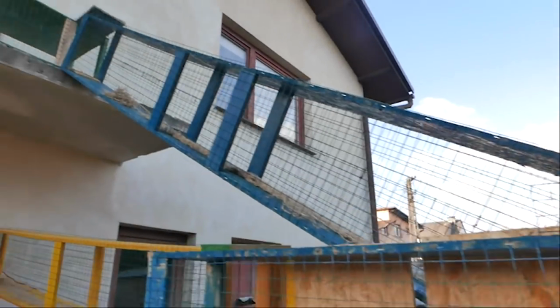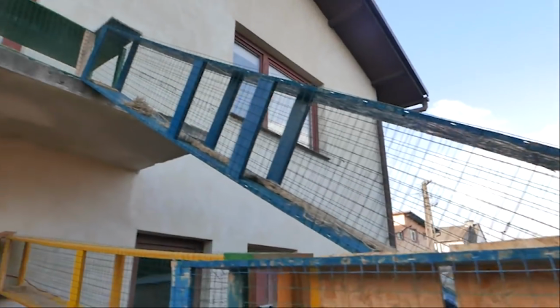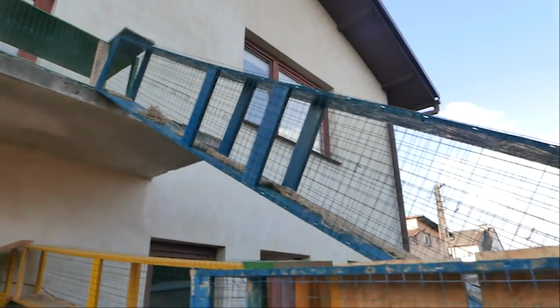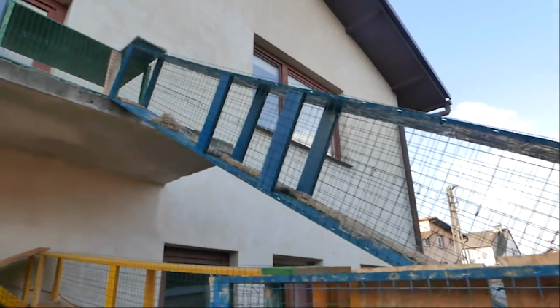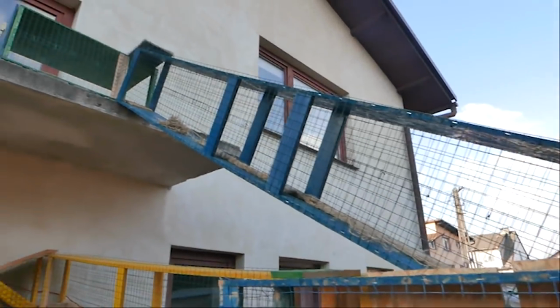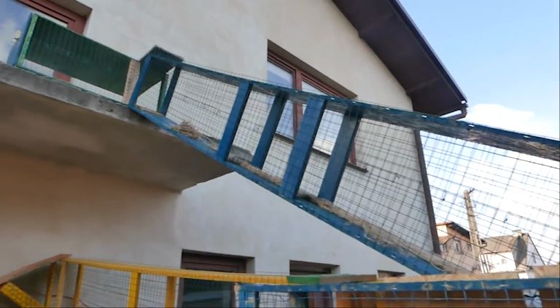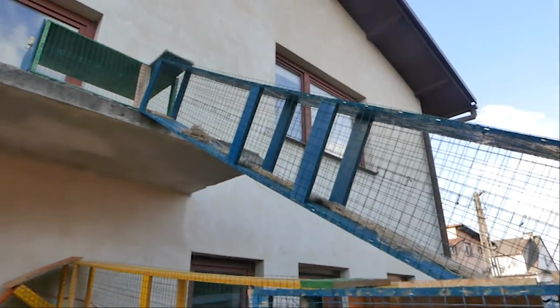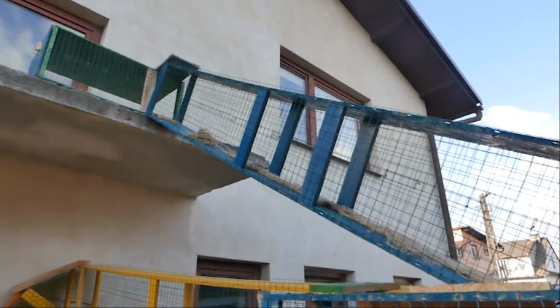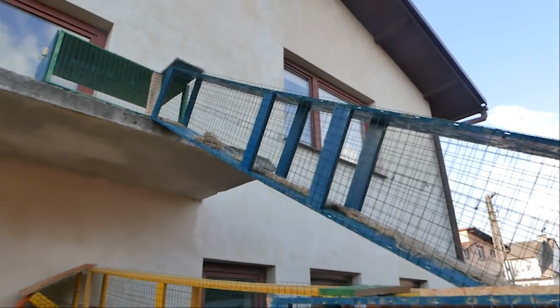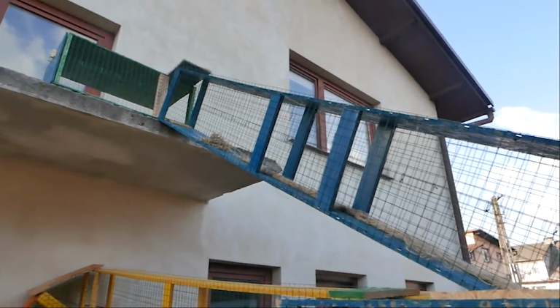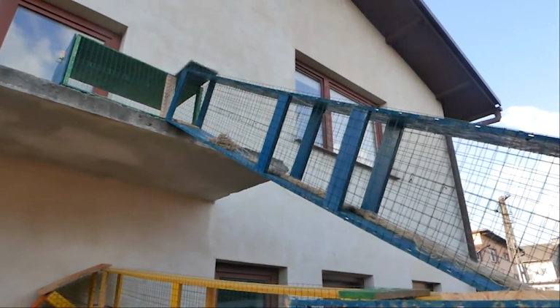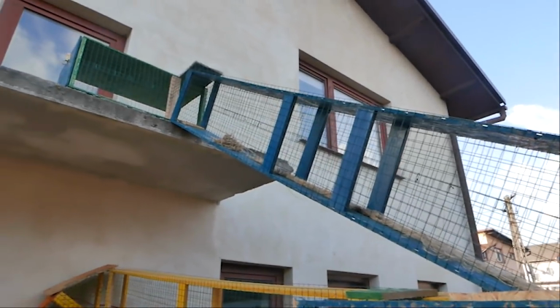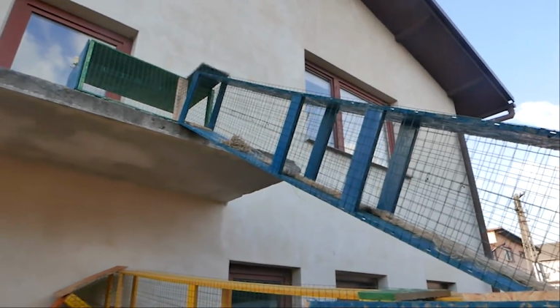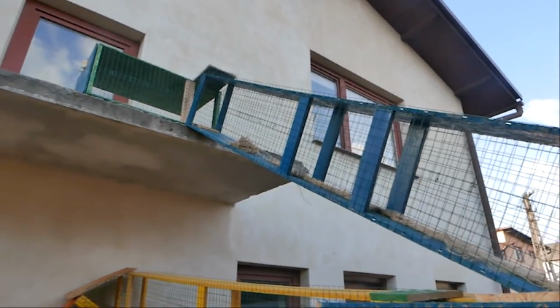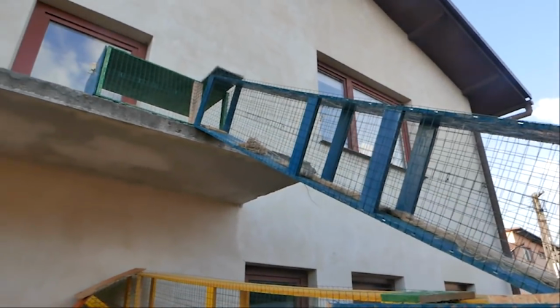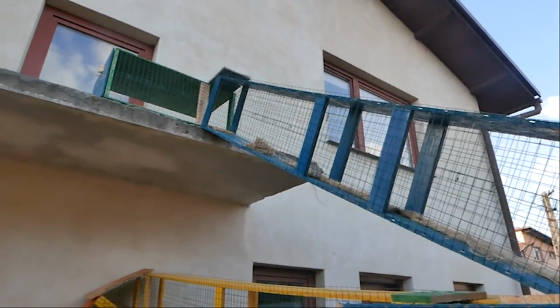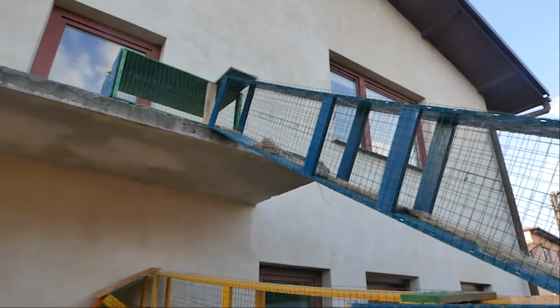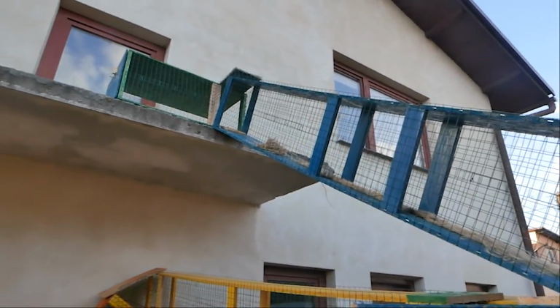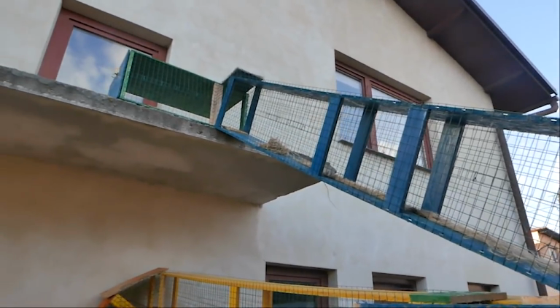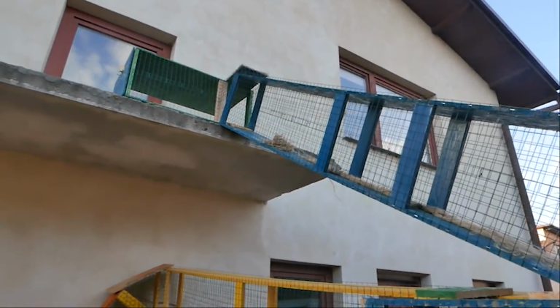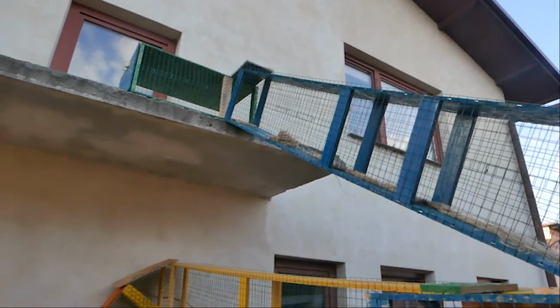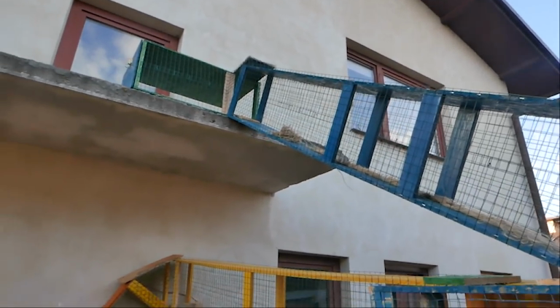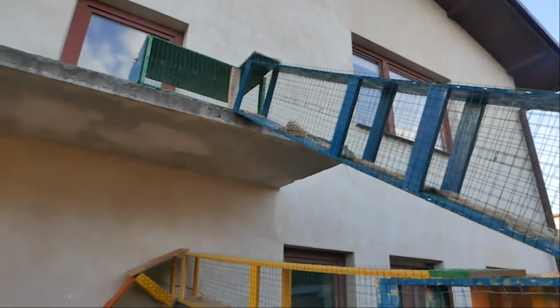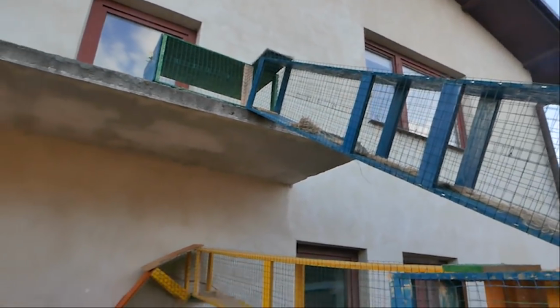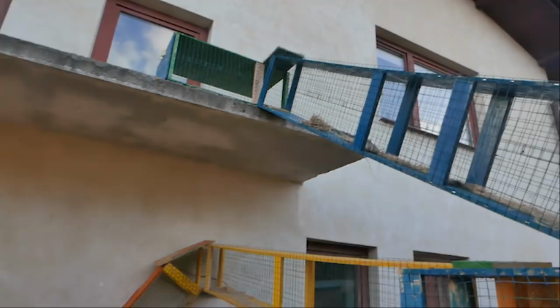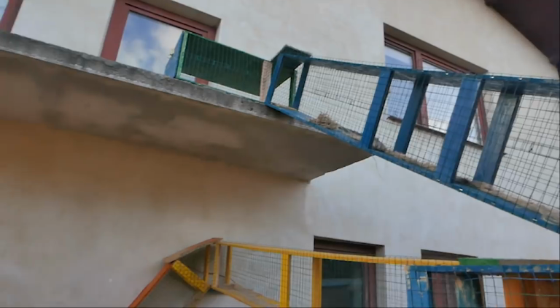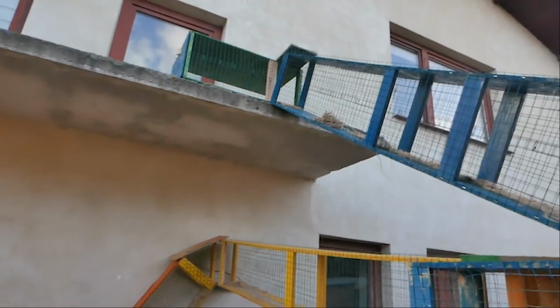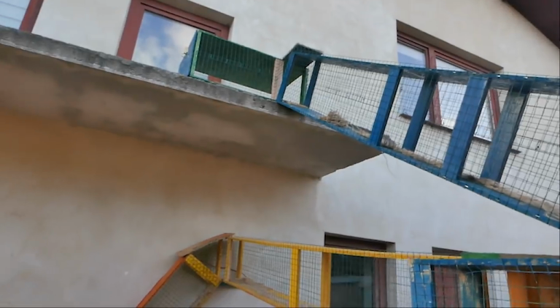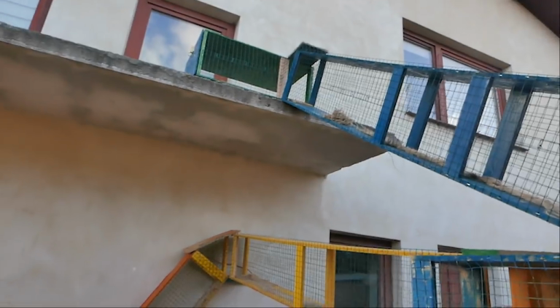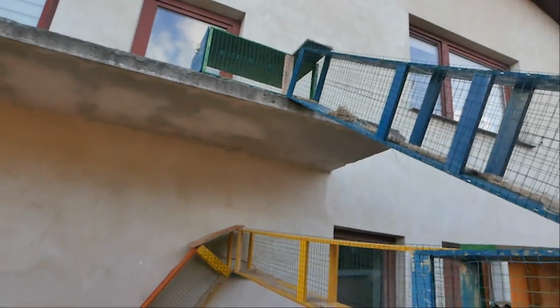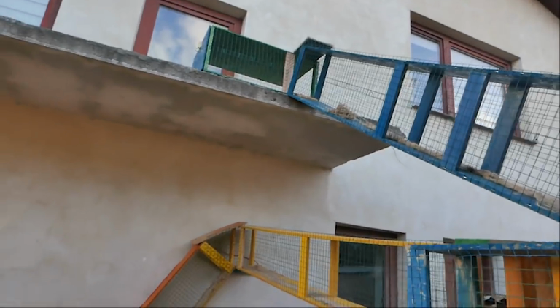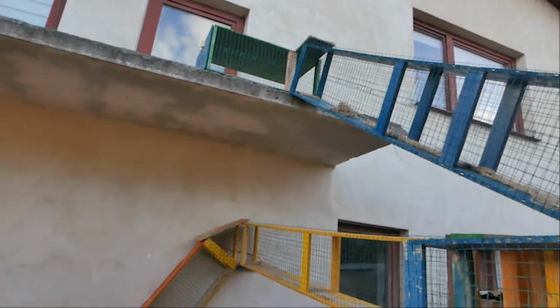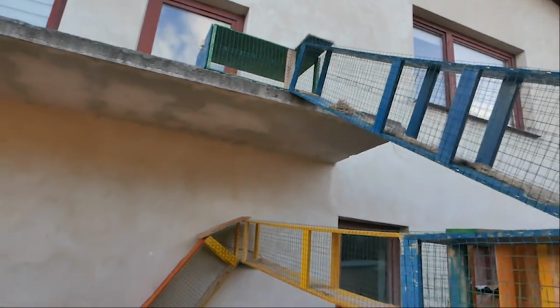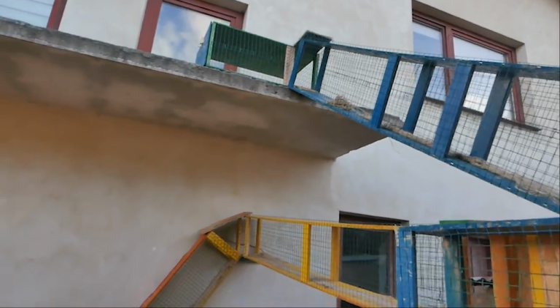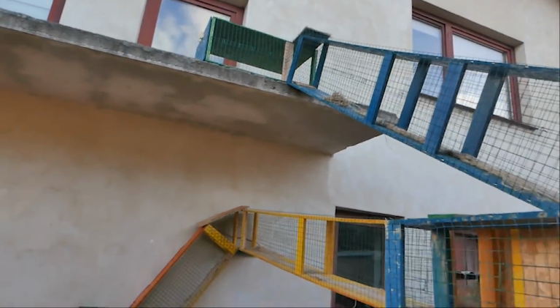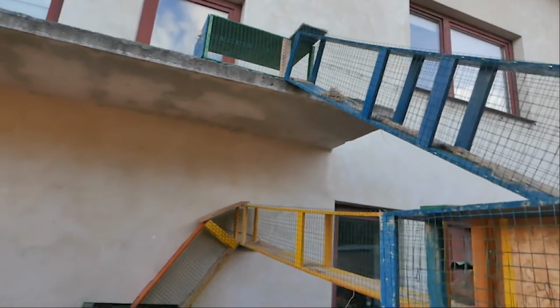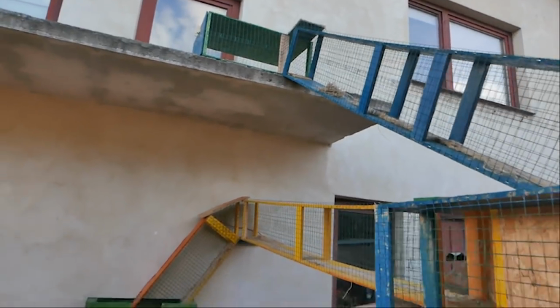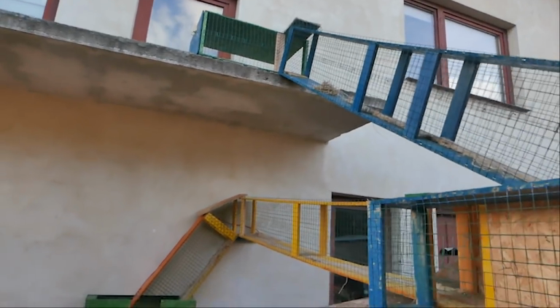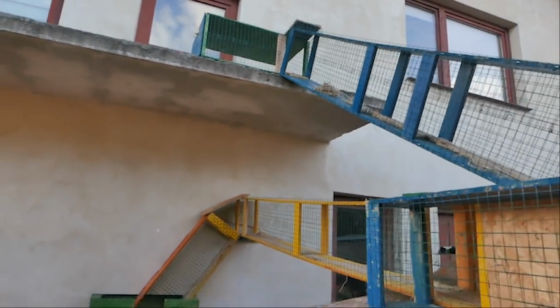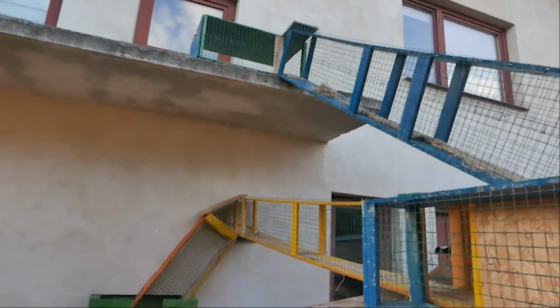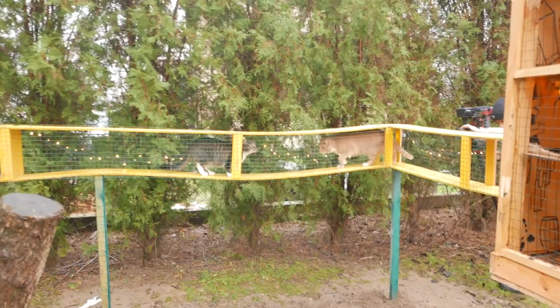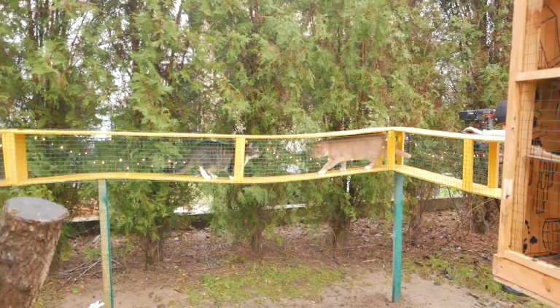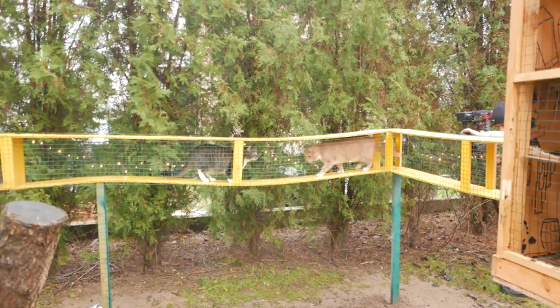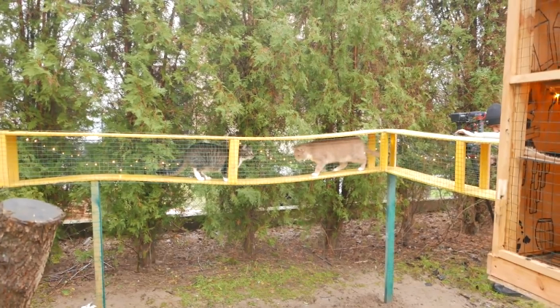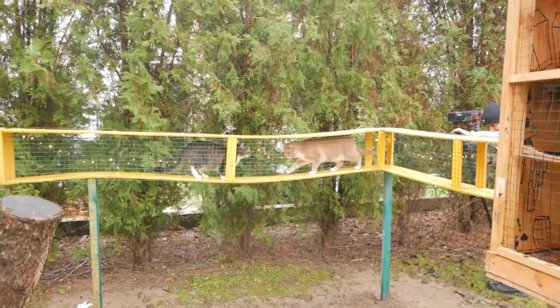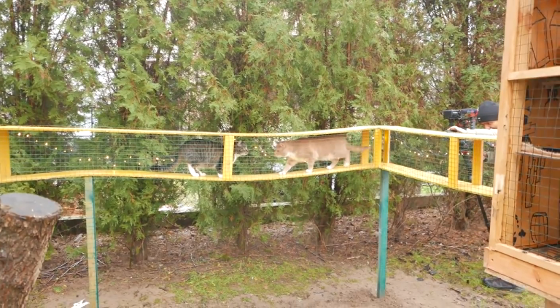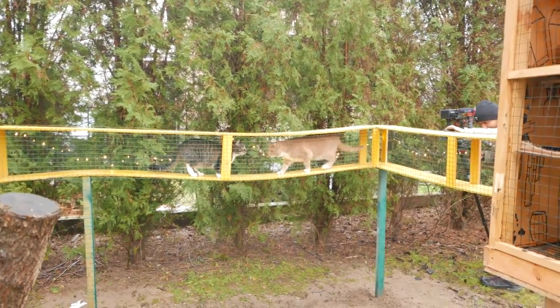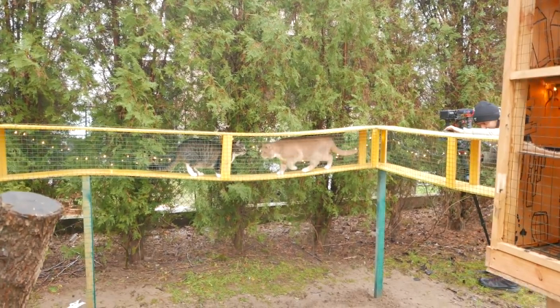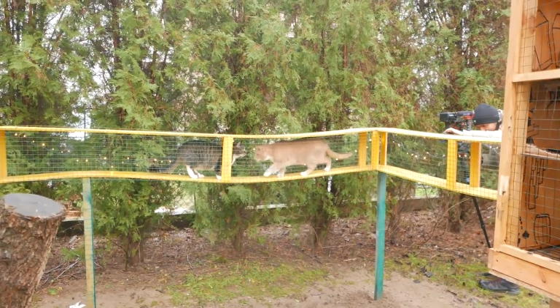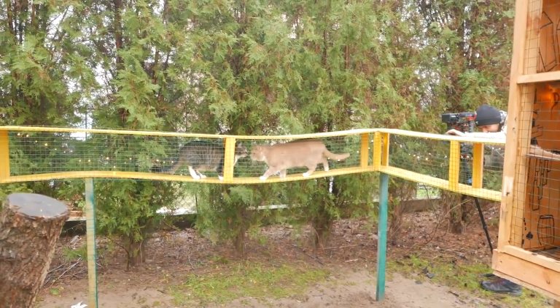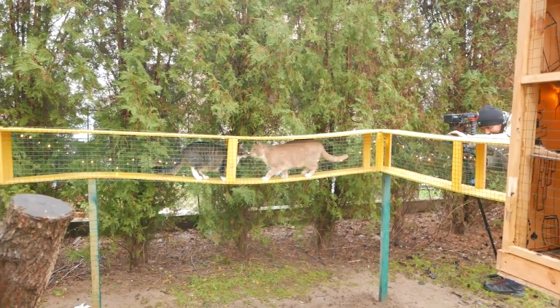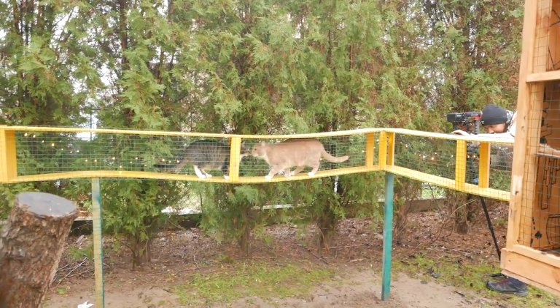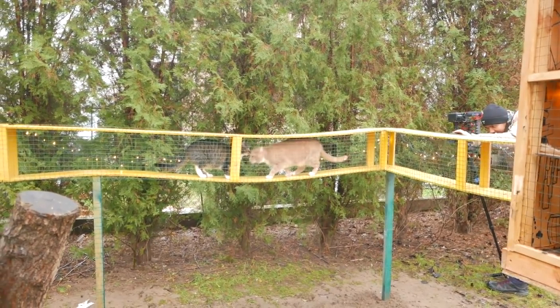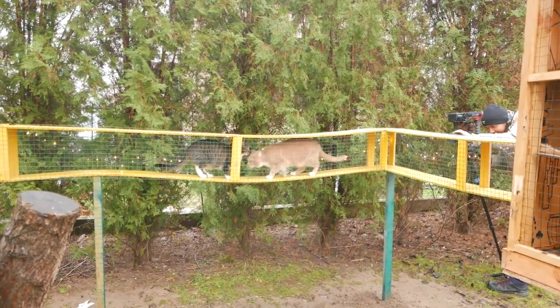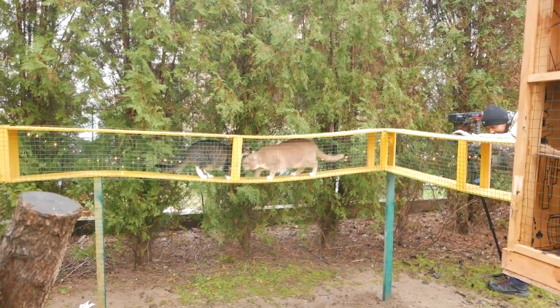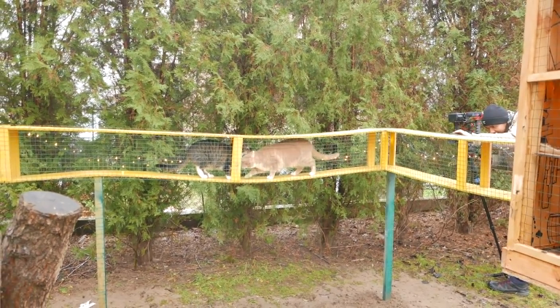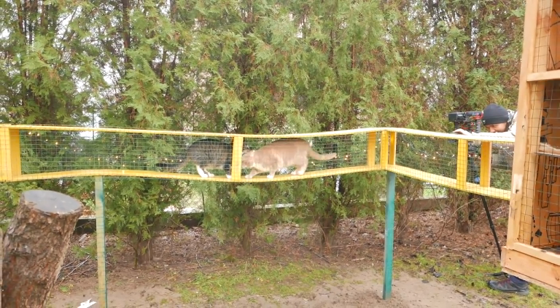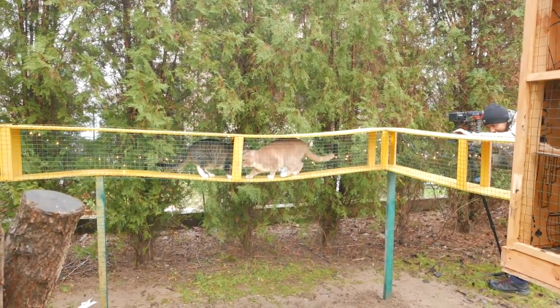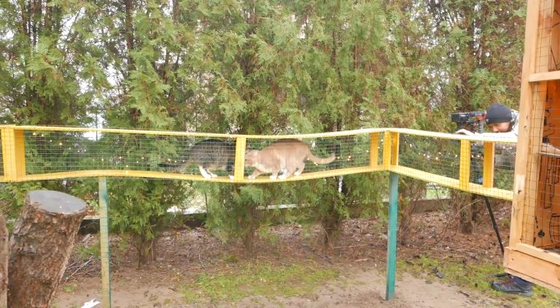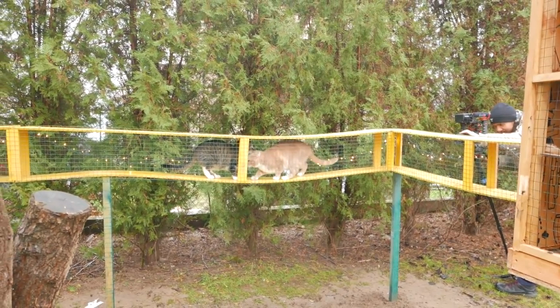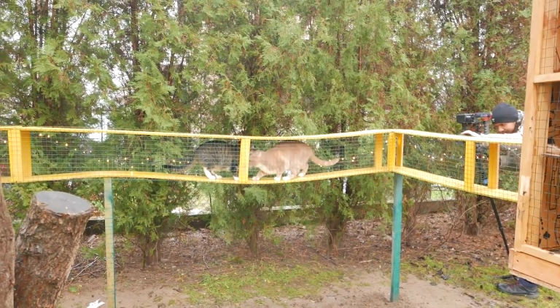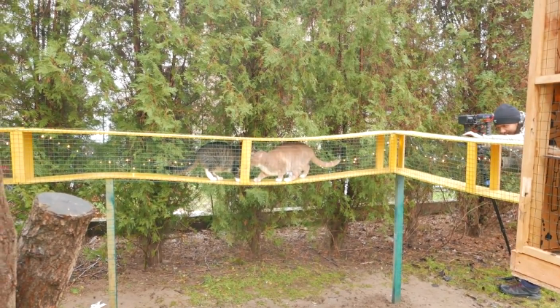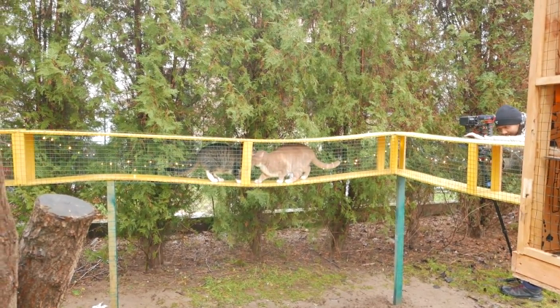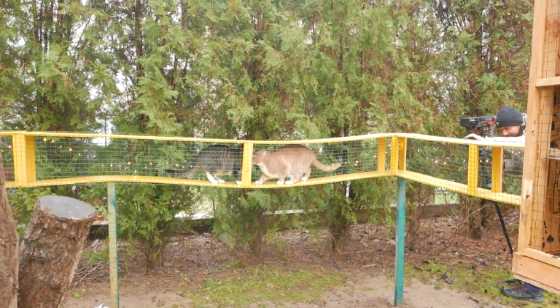The tunnels are very narrow, so there is not much space to overtake another cat, as you can see.